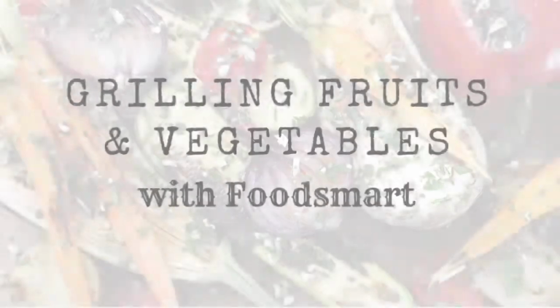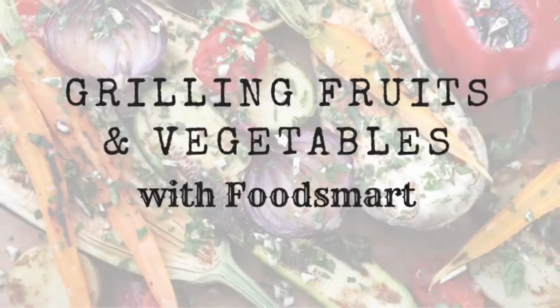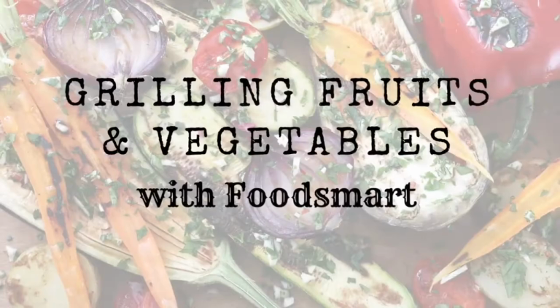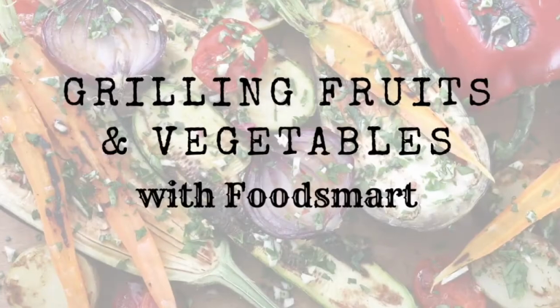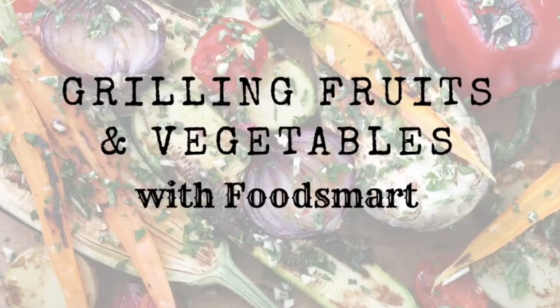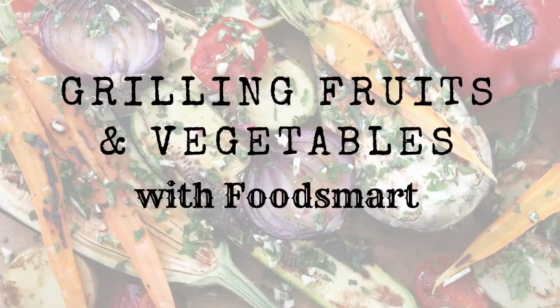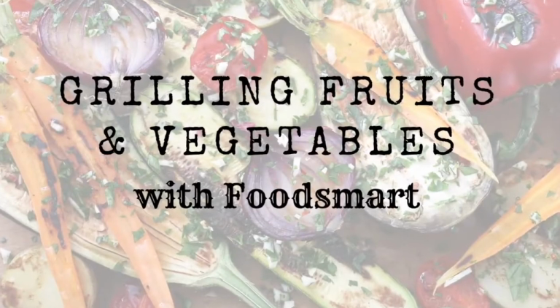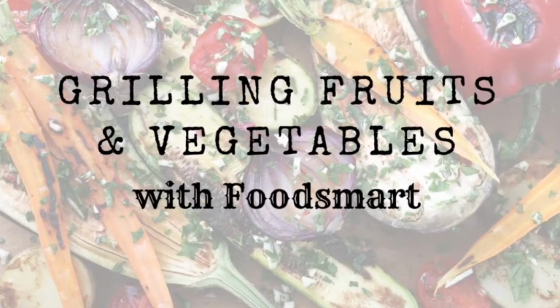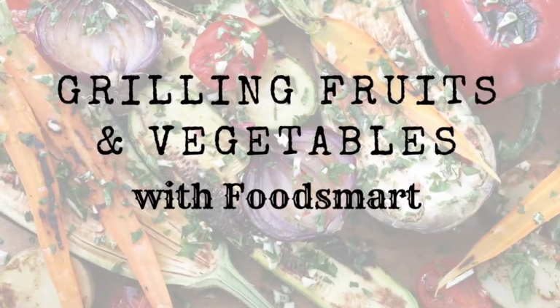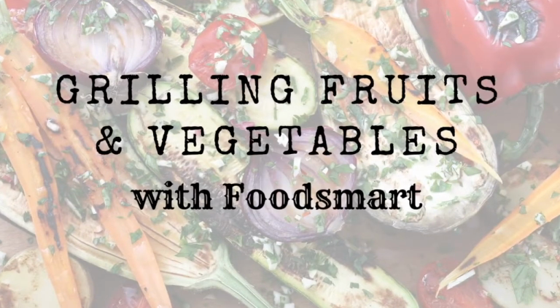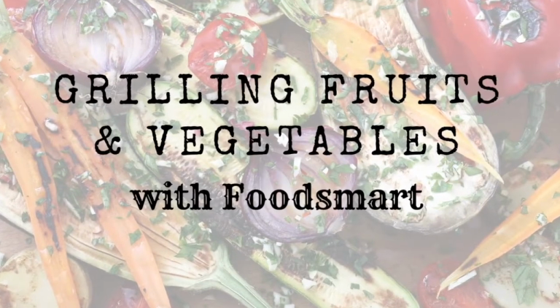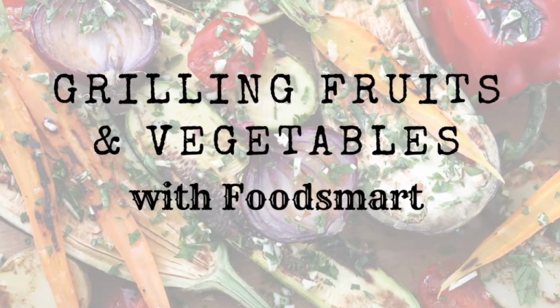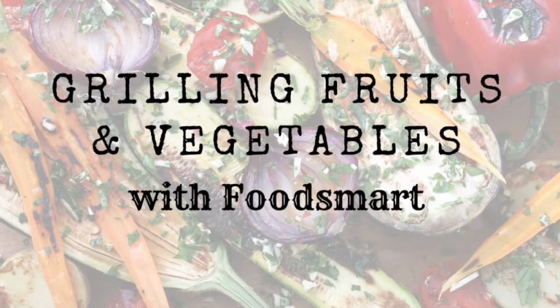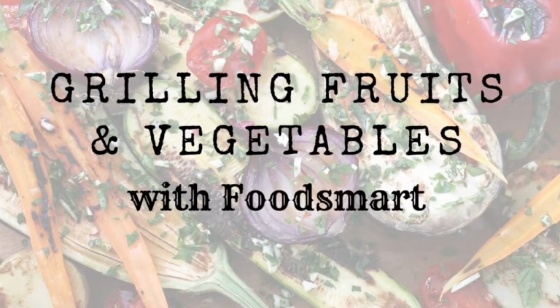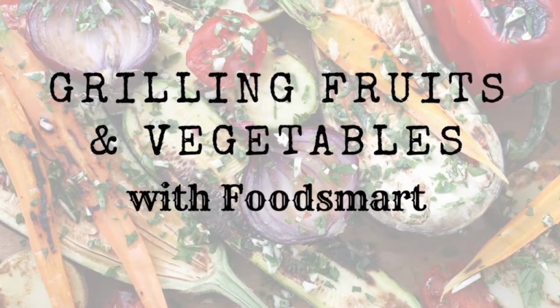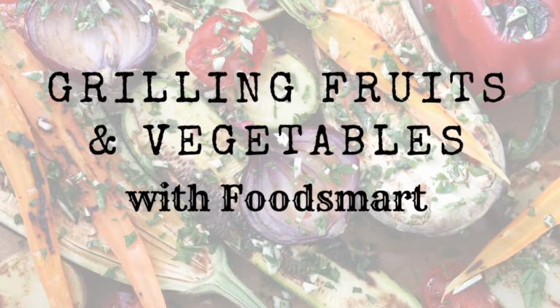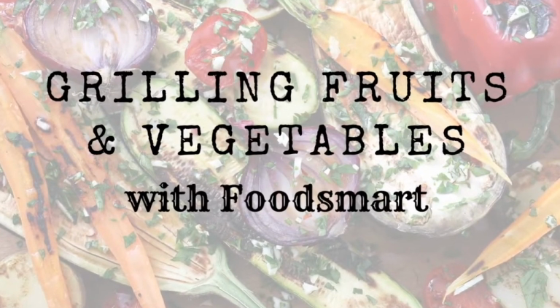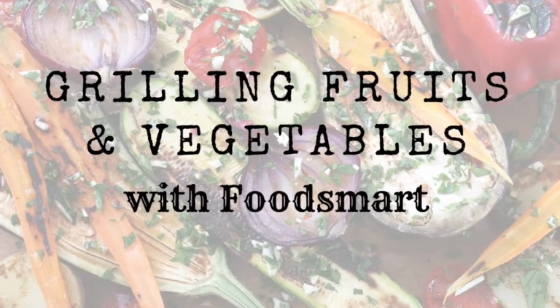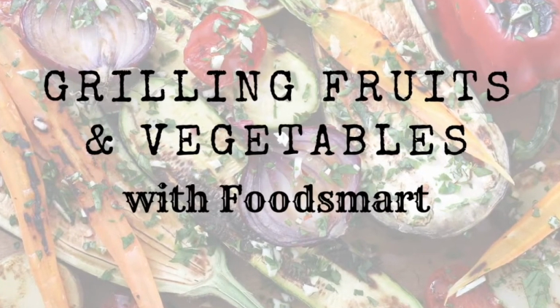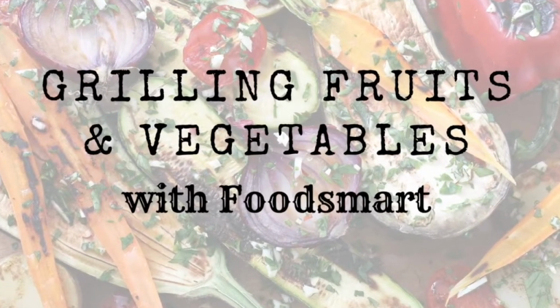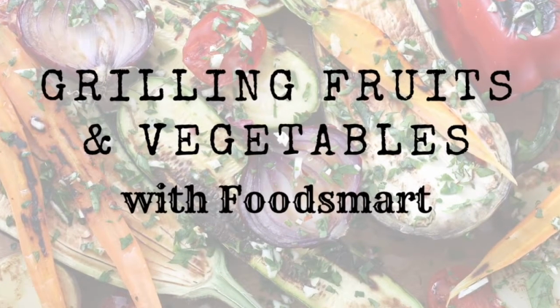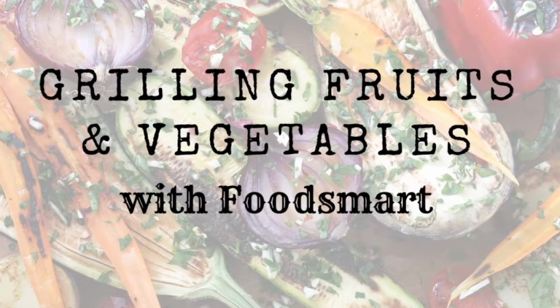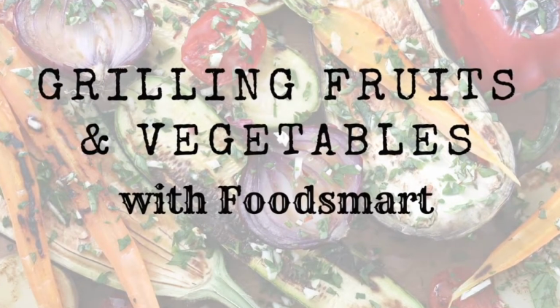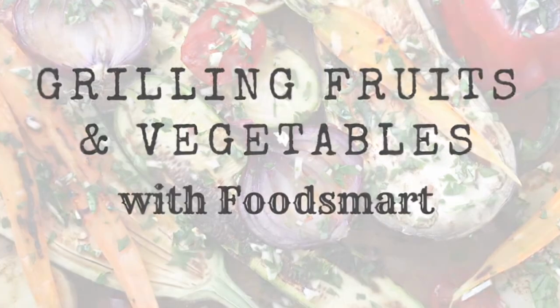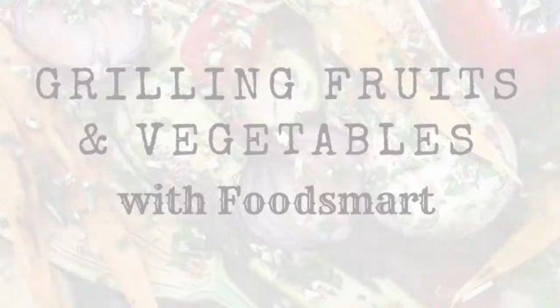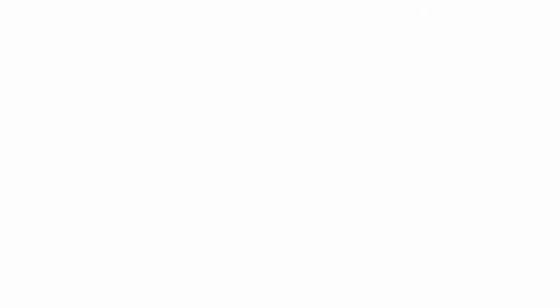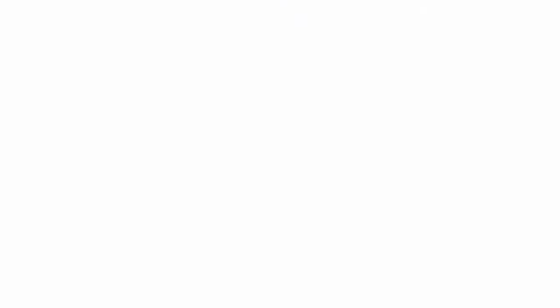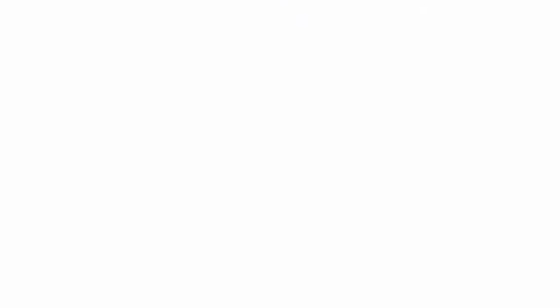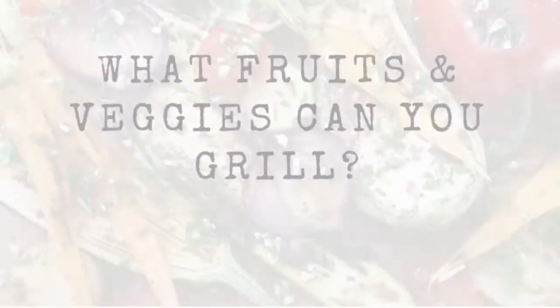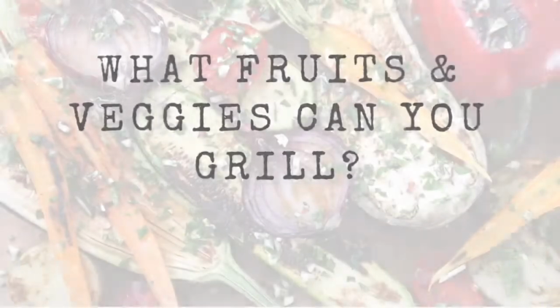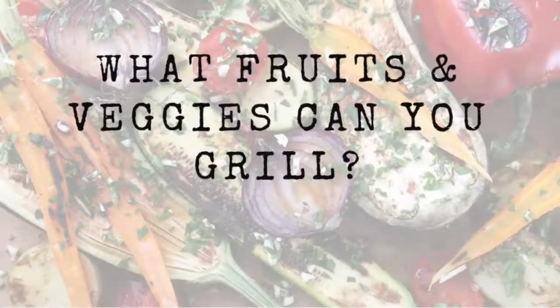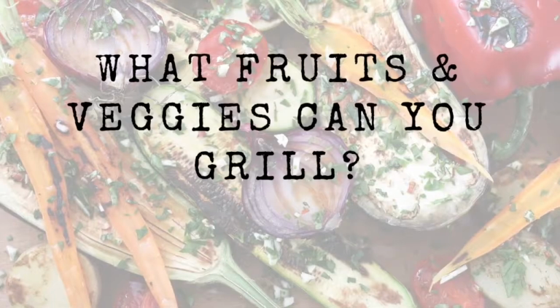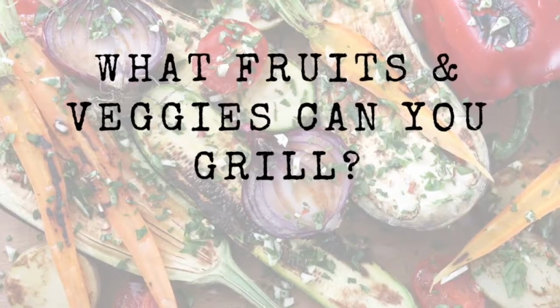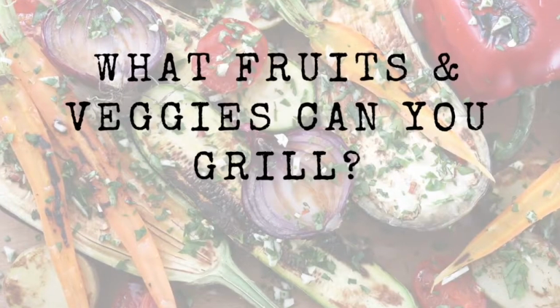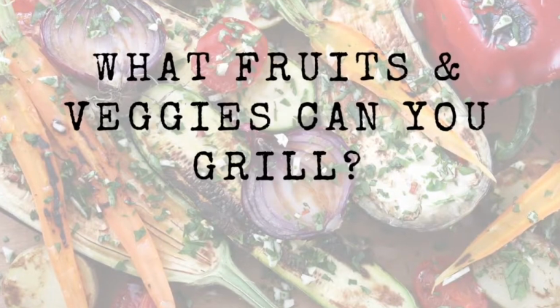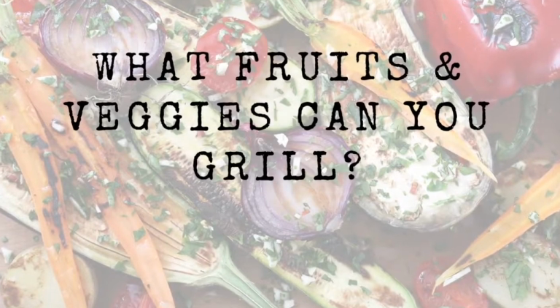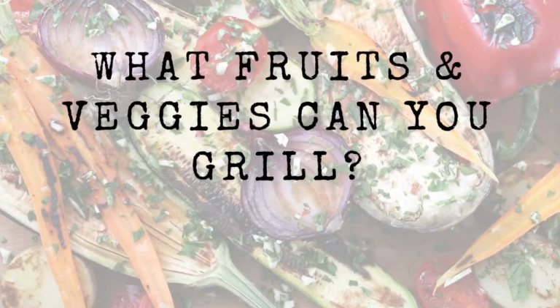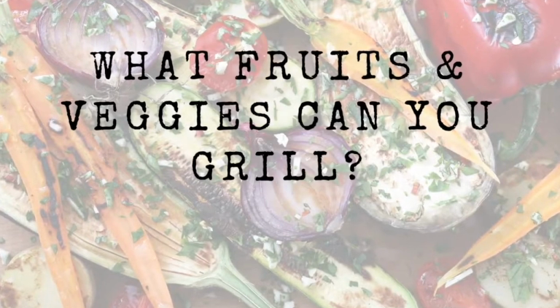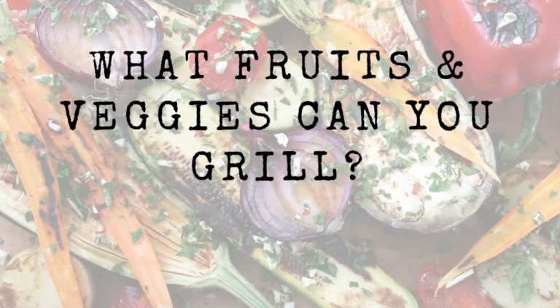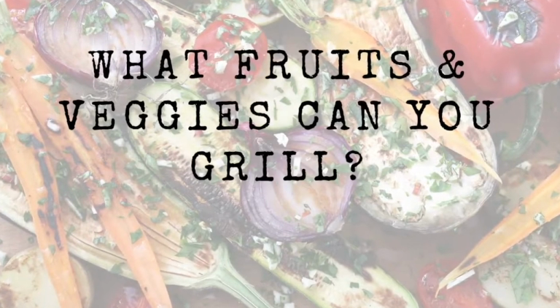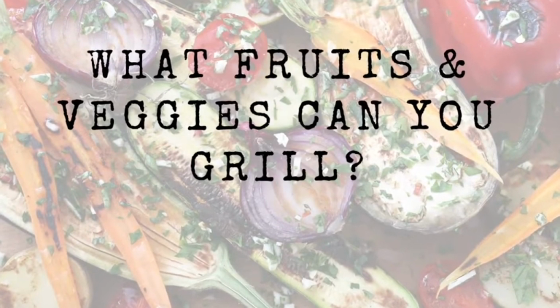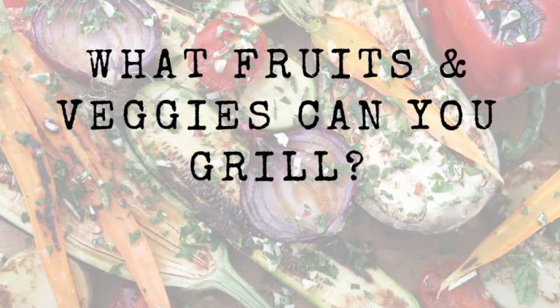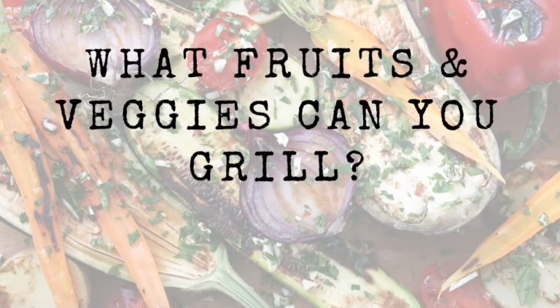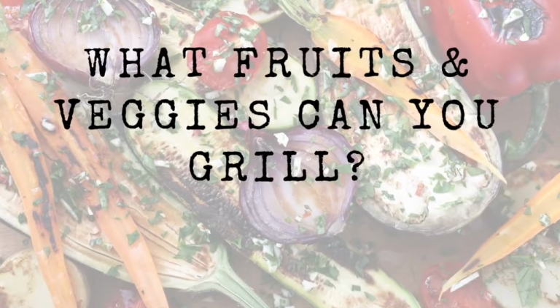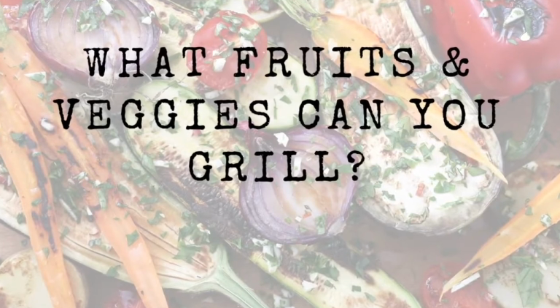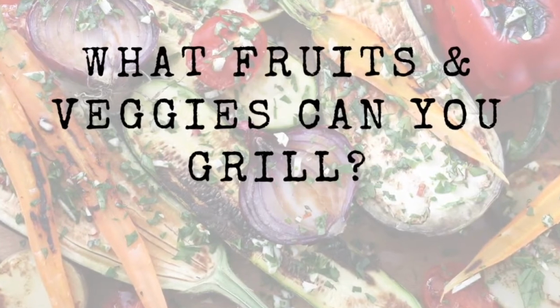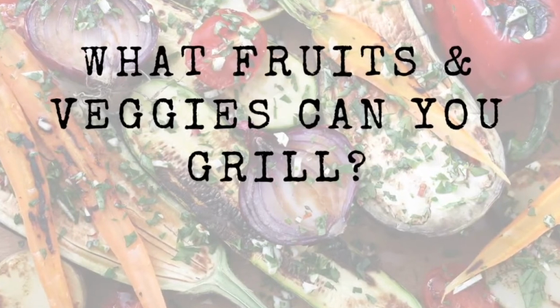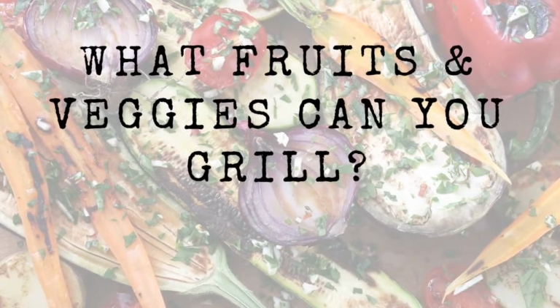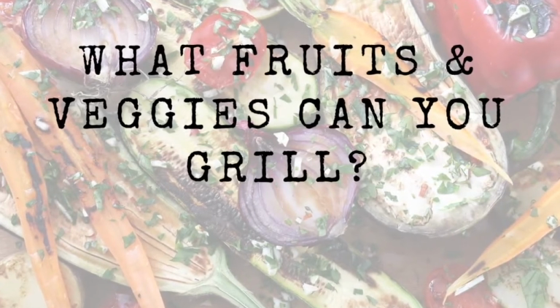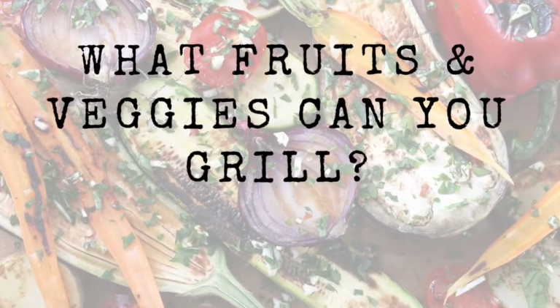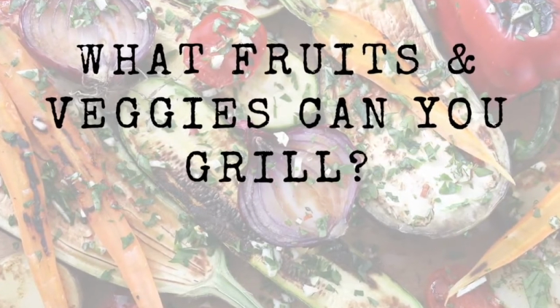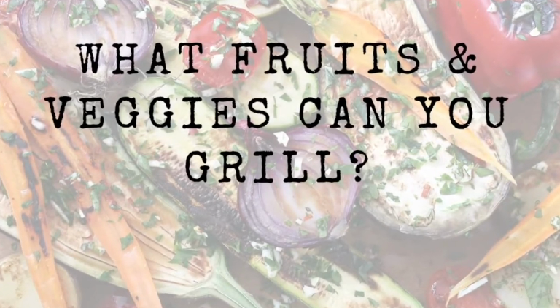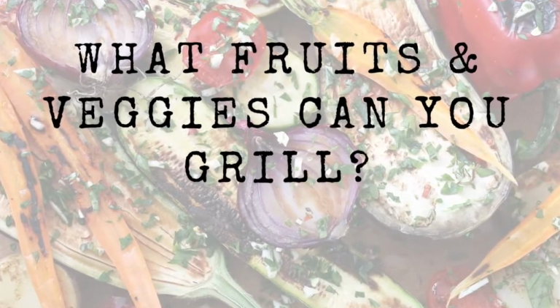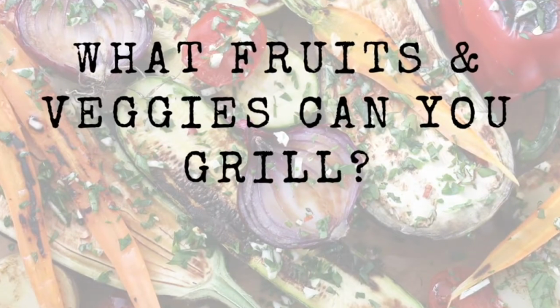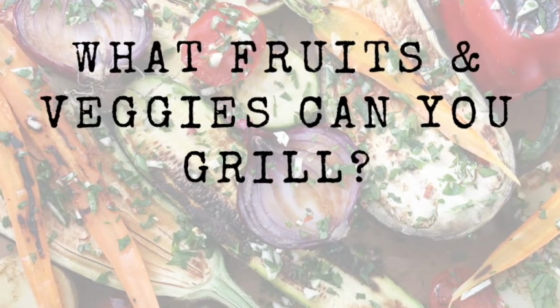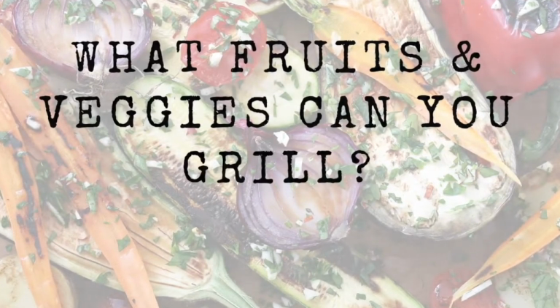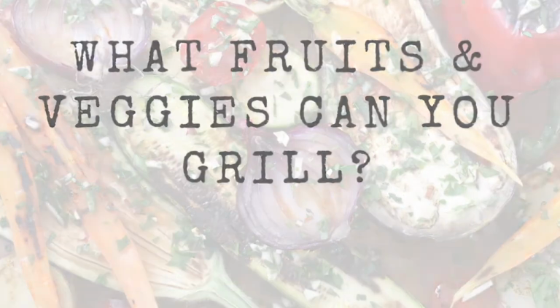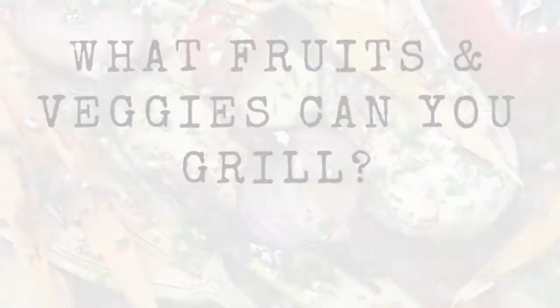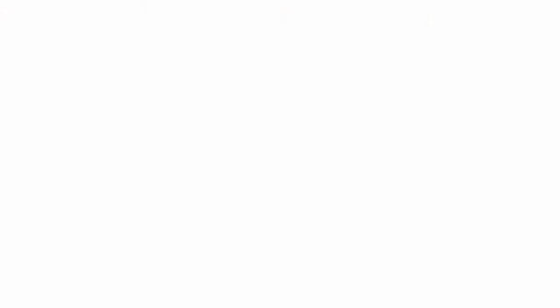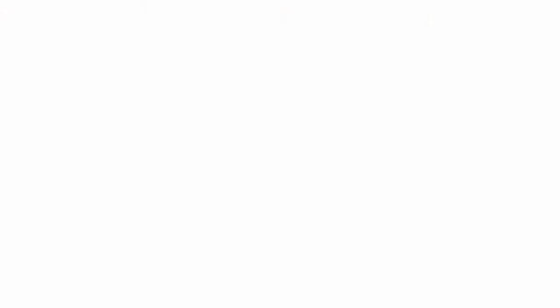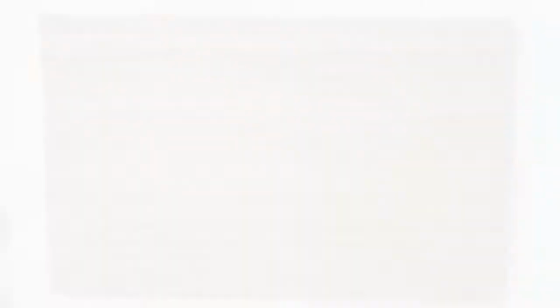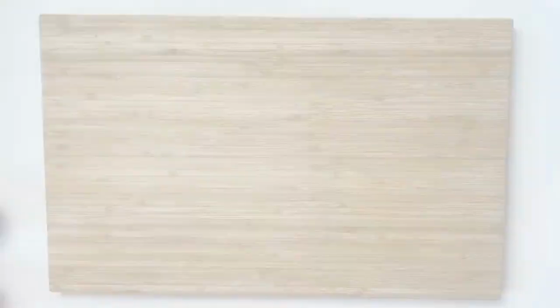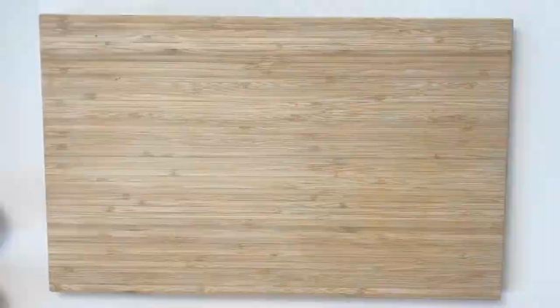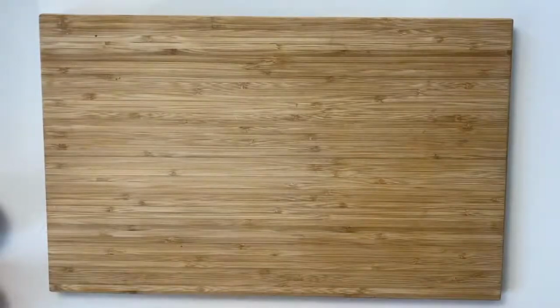Hi there and welcome to grilling fruits and vegetables with FoodSmart. Let's talk first about the best fruits and veggies to throw on the grill.